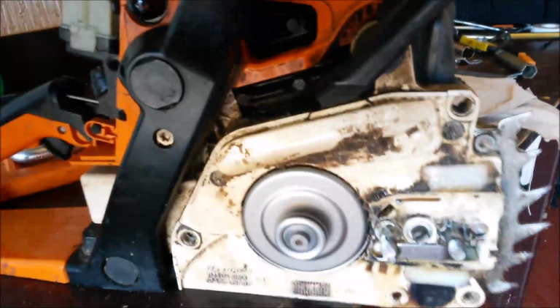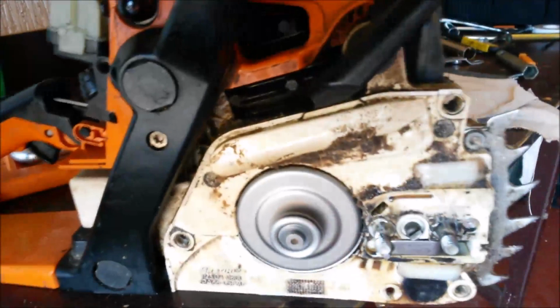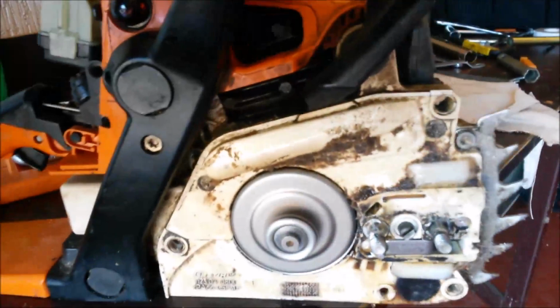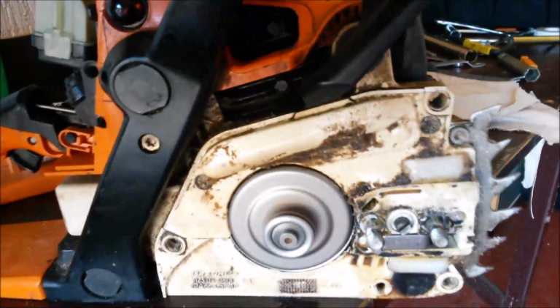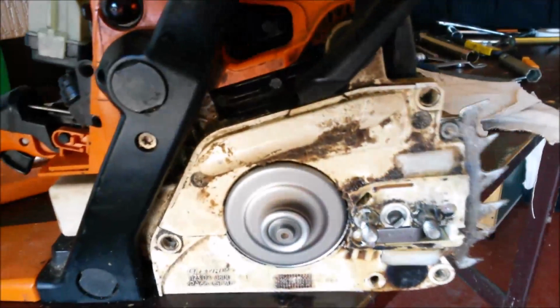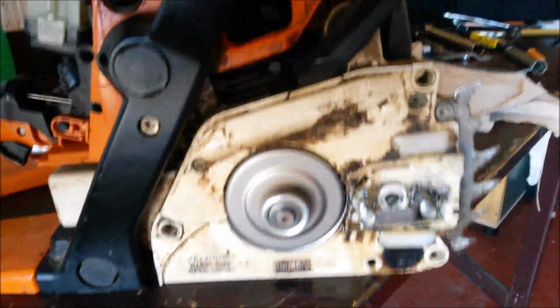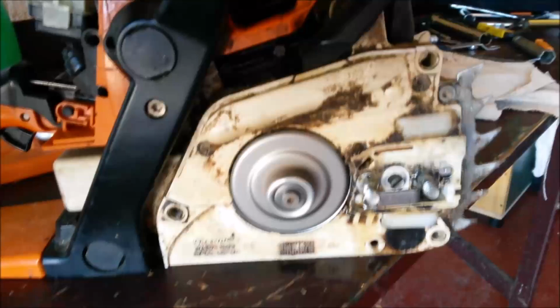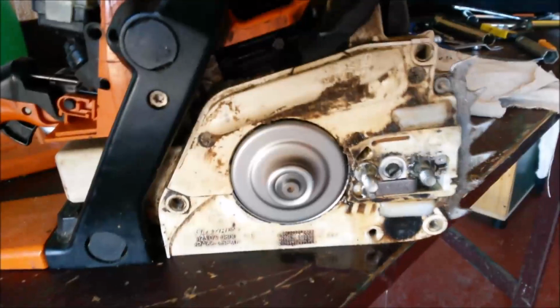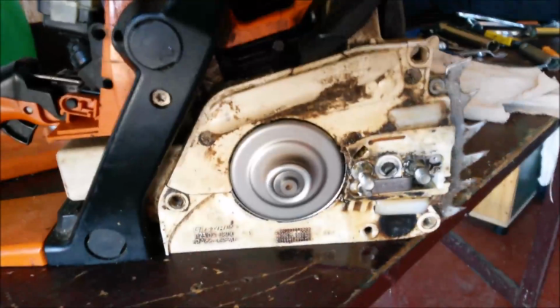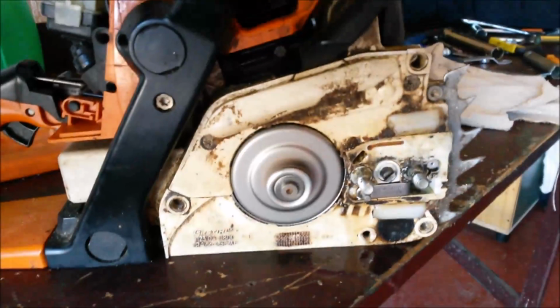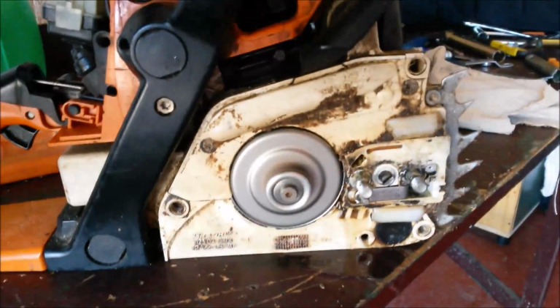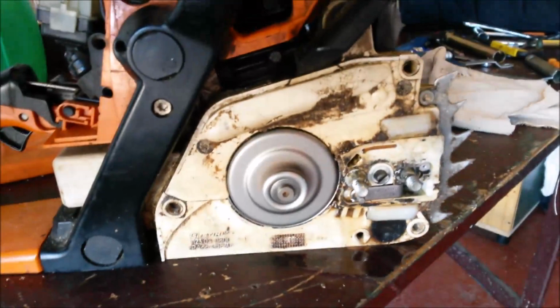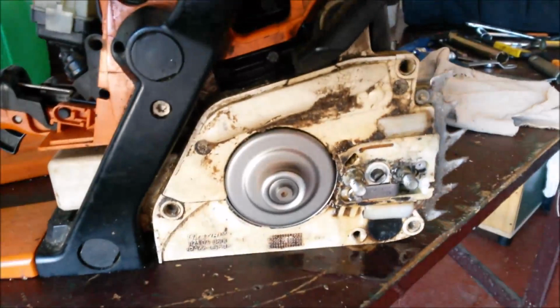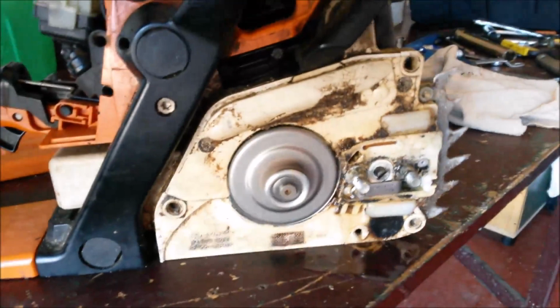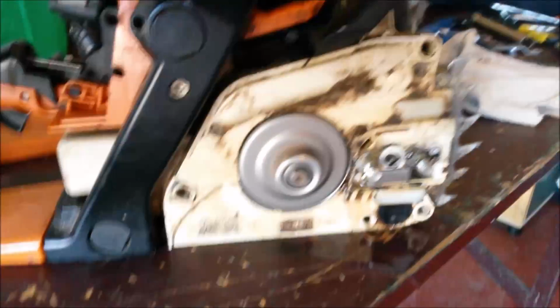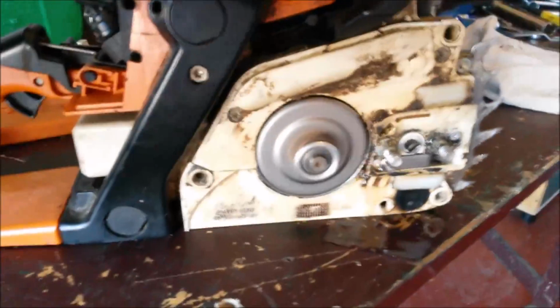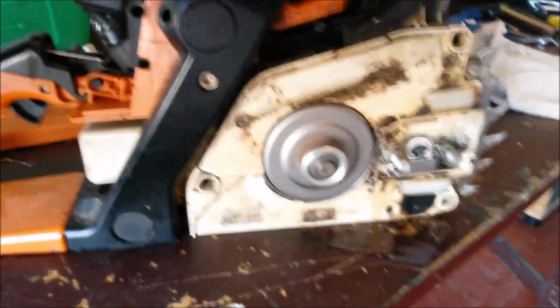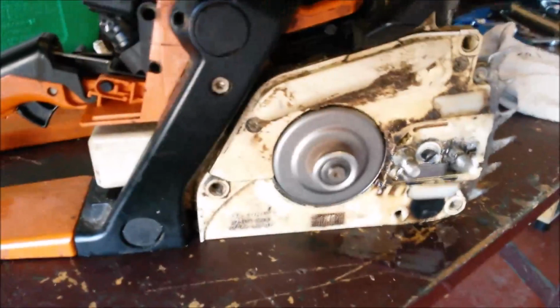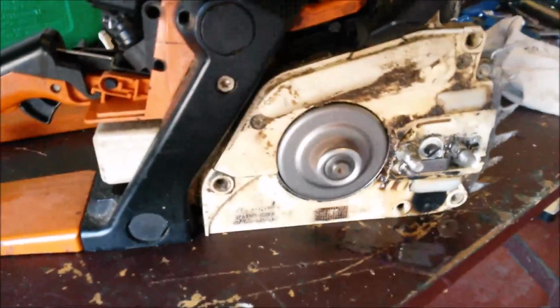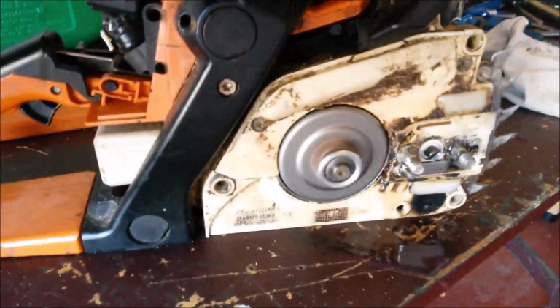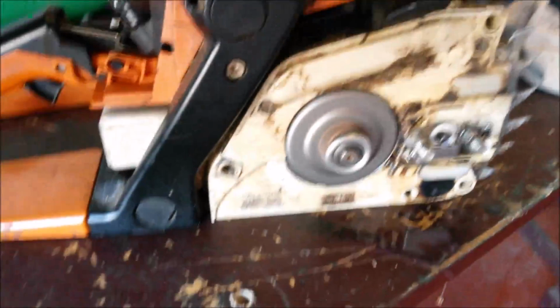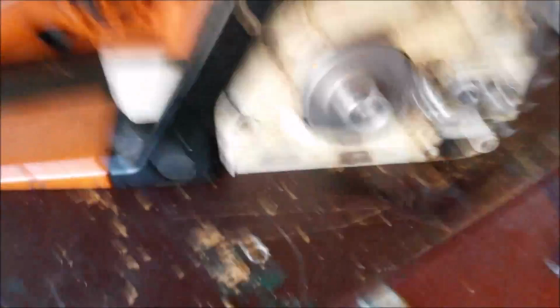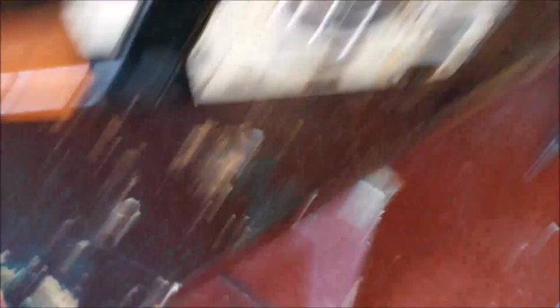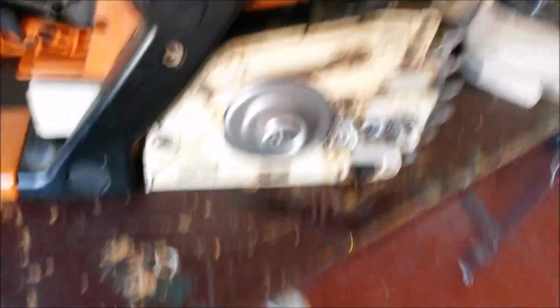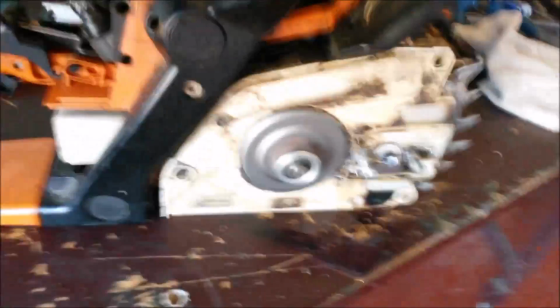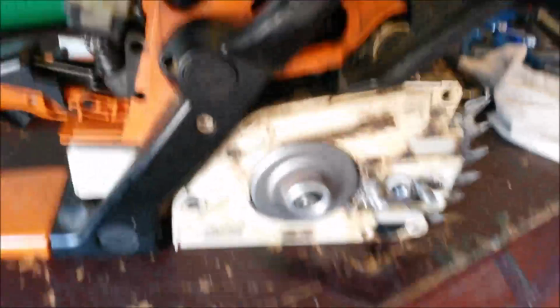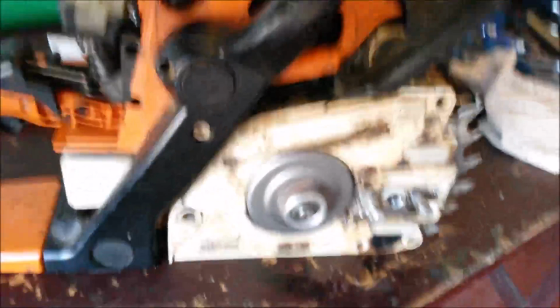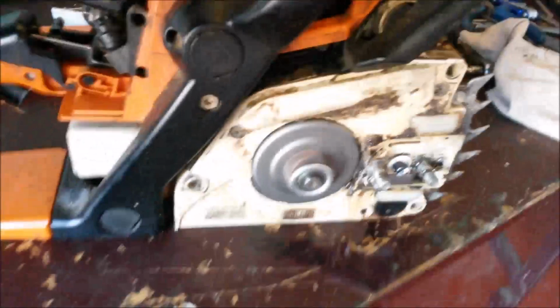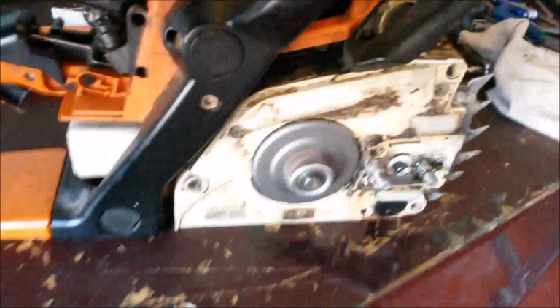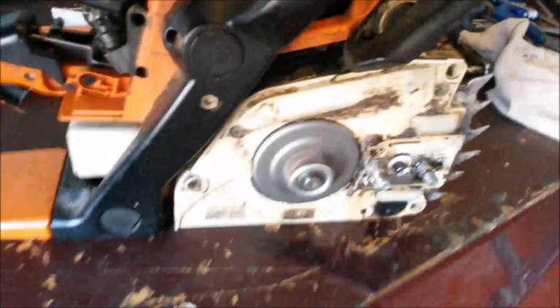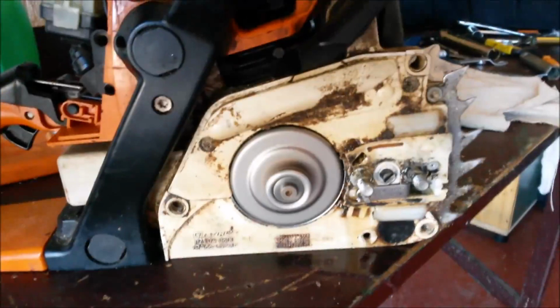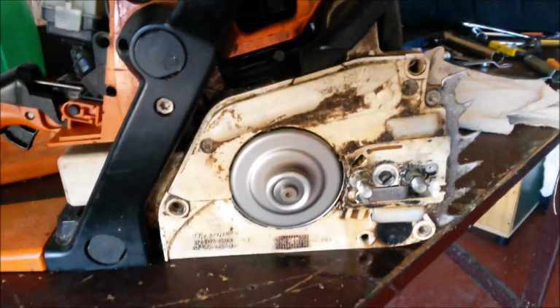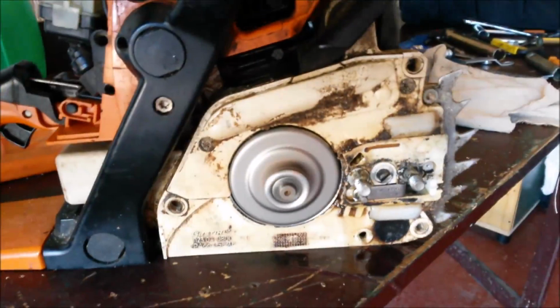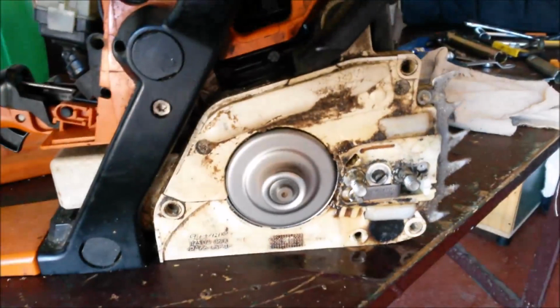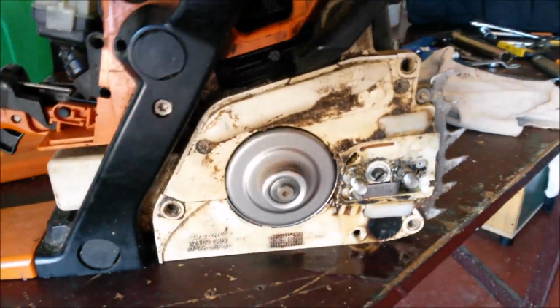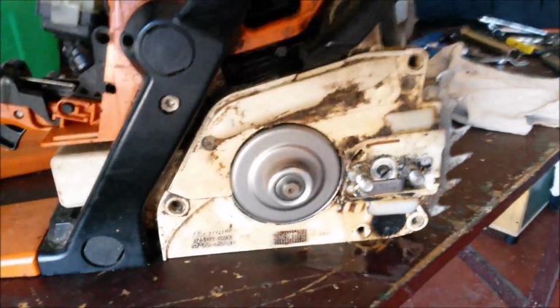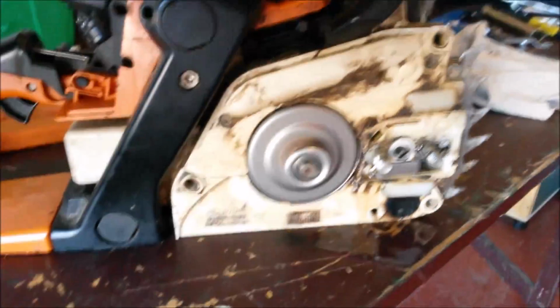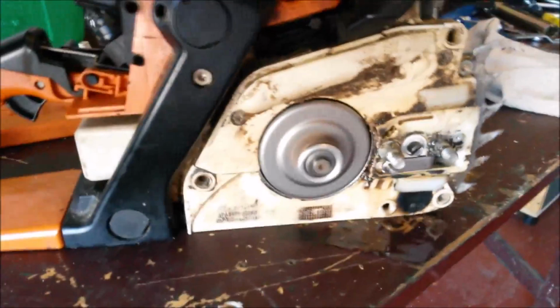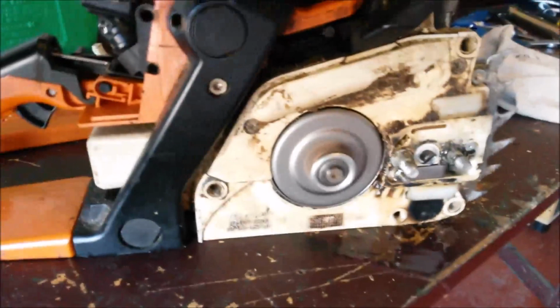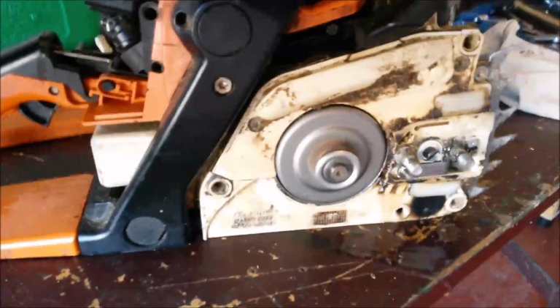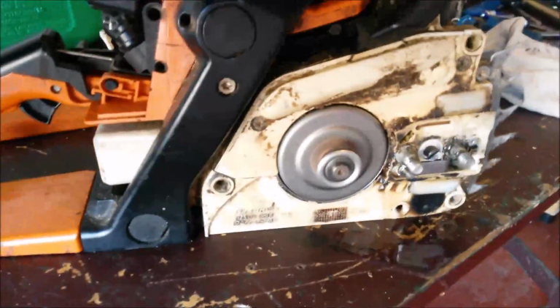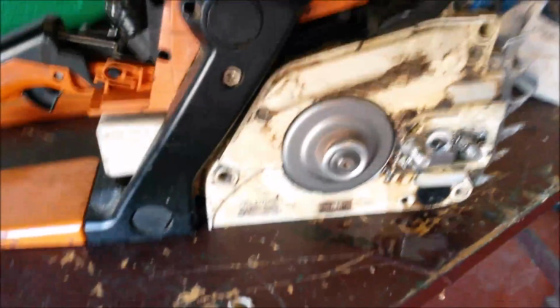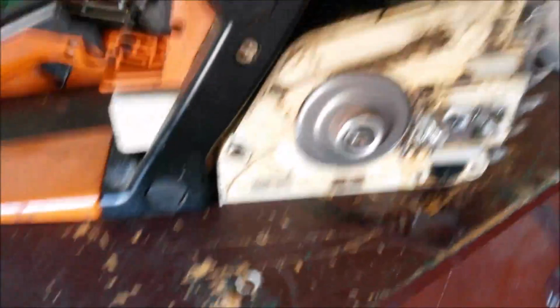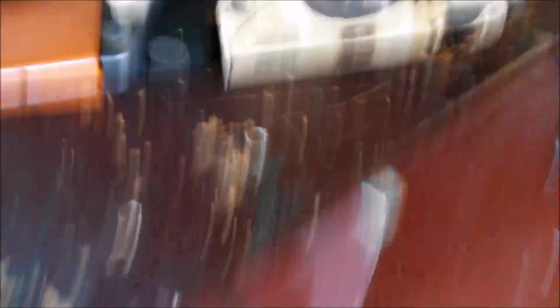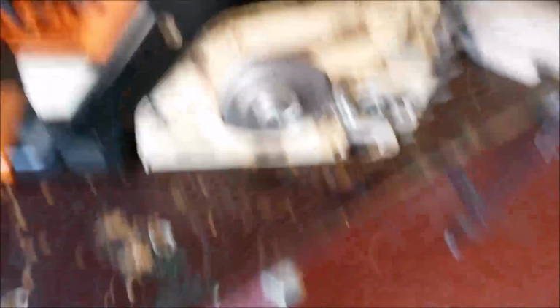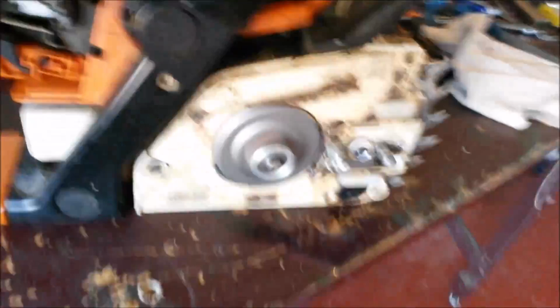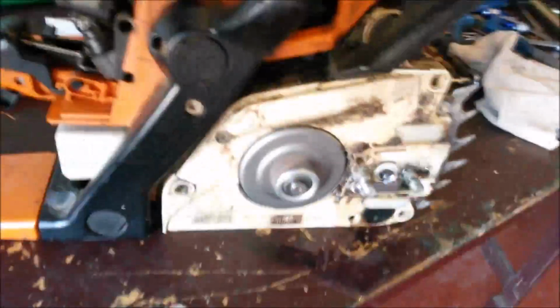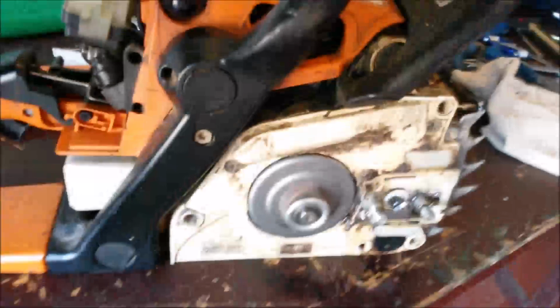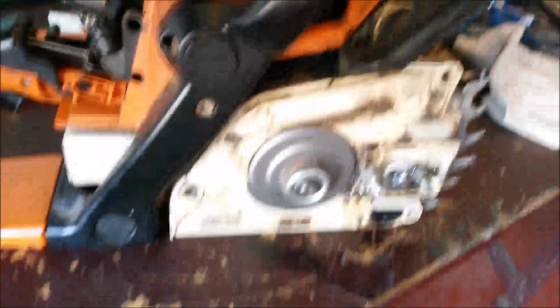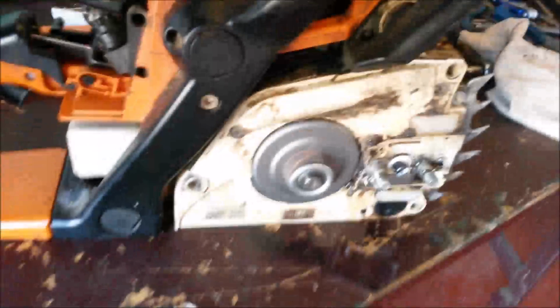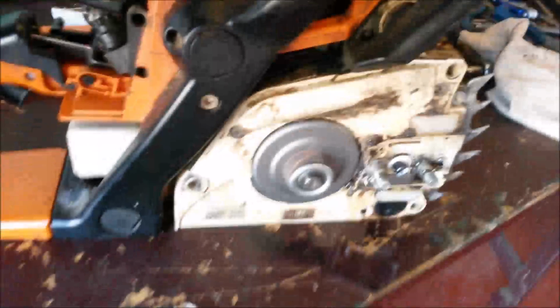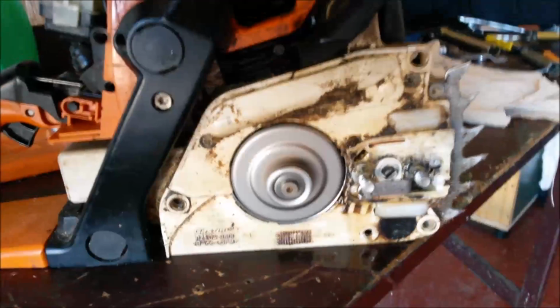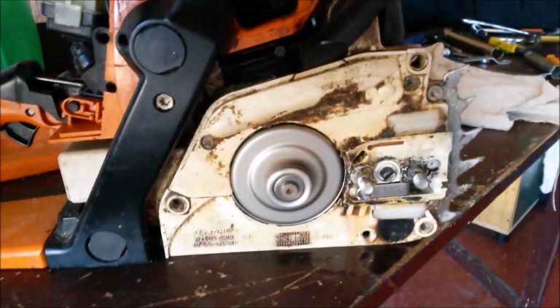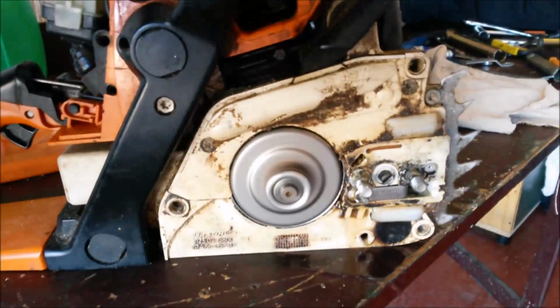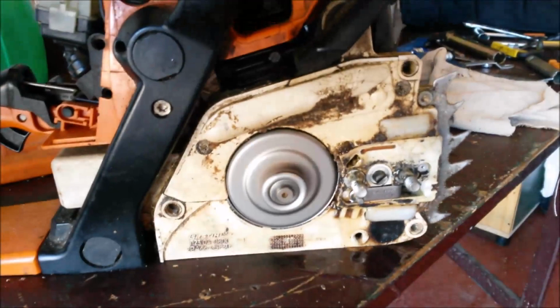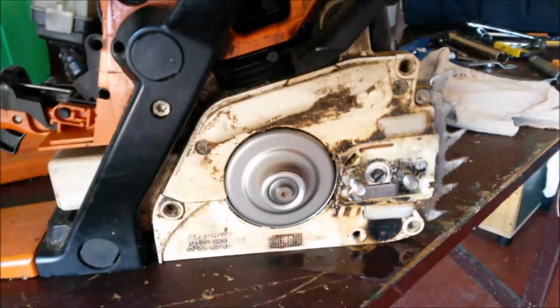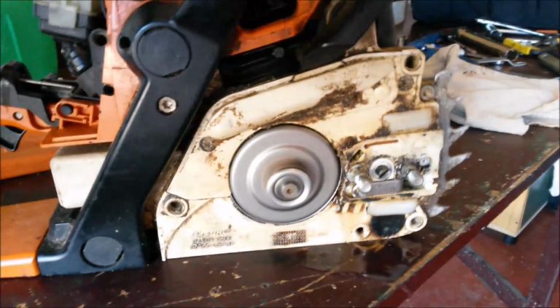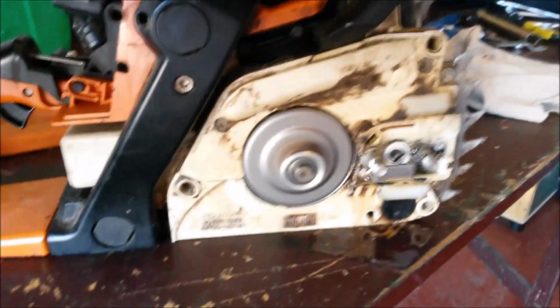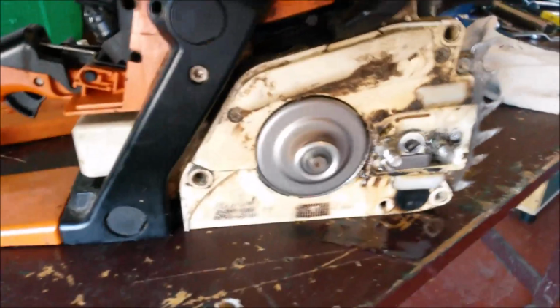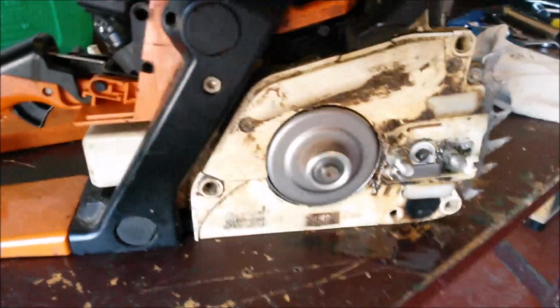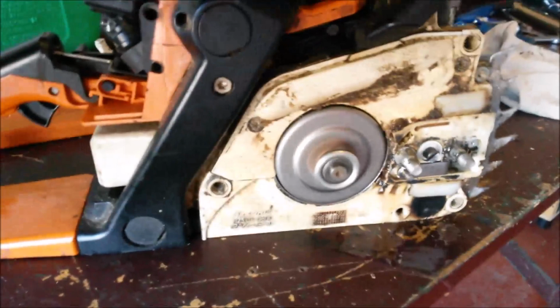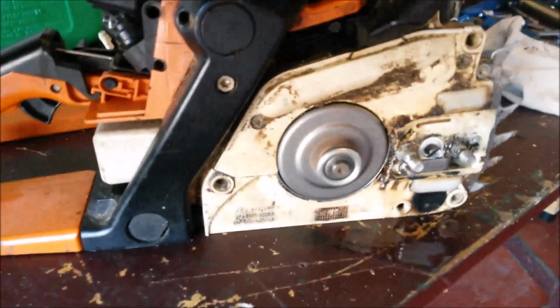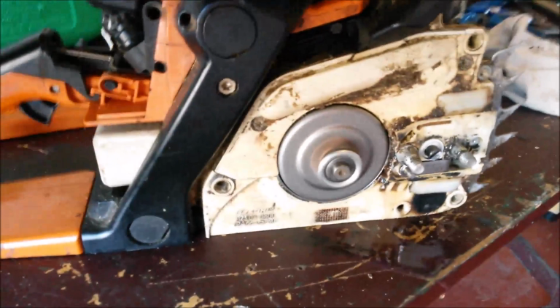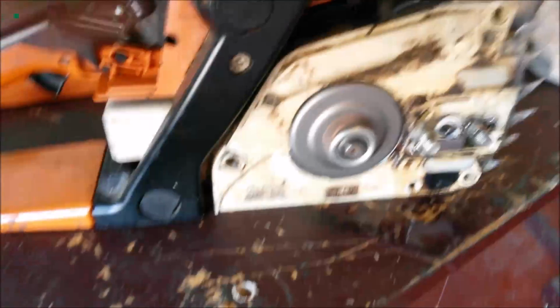Okay, that's how a clutch works on a chainsaw. Hope it was interesting. Hope you enjoyed it. Thanks.